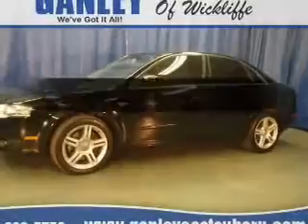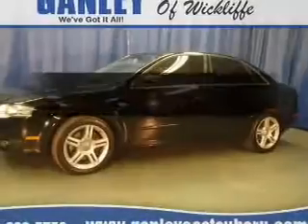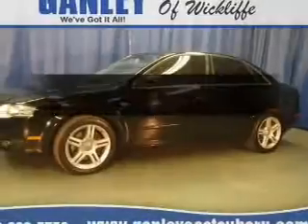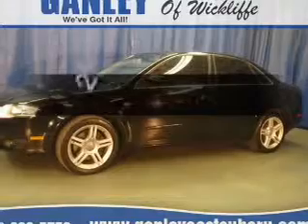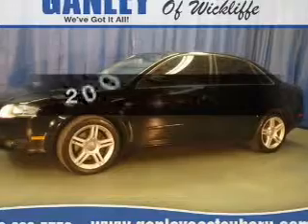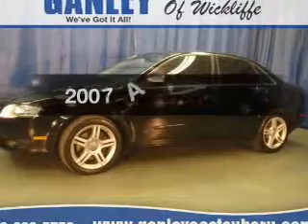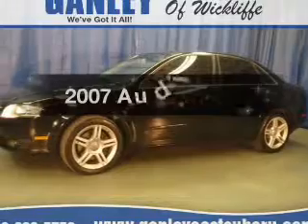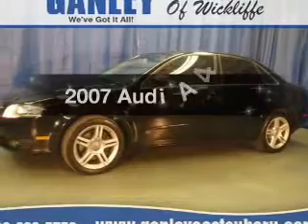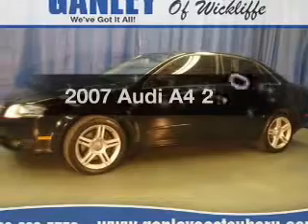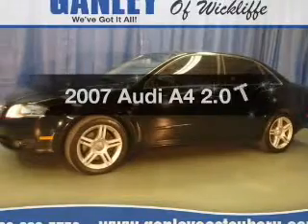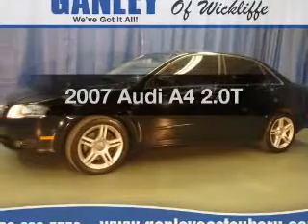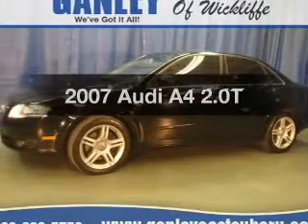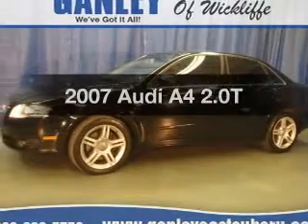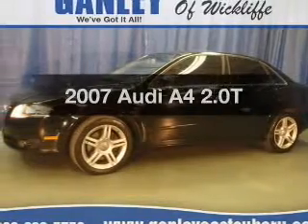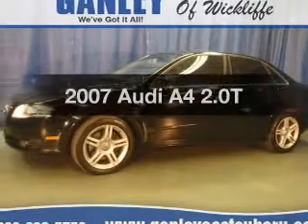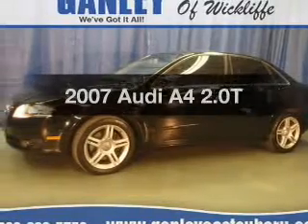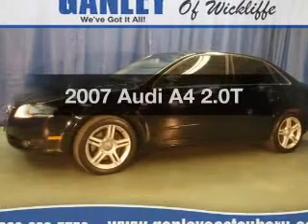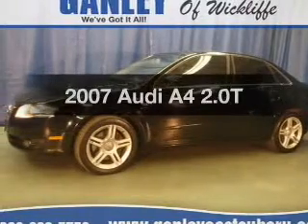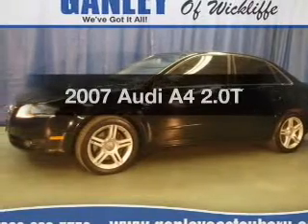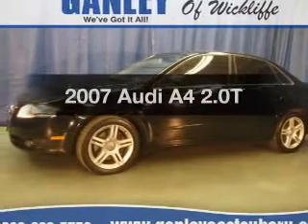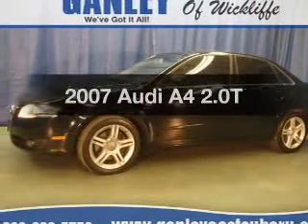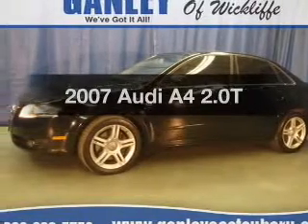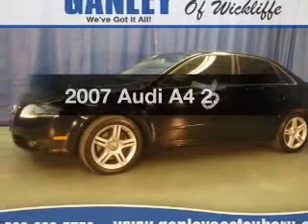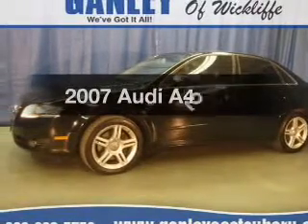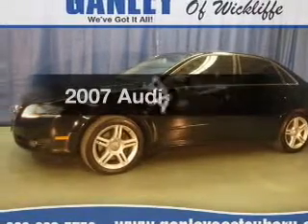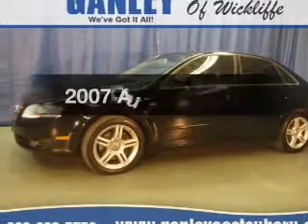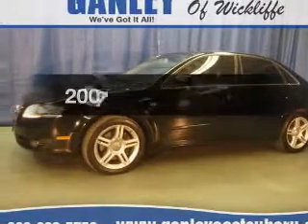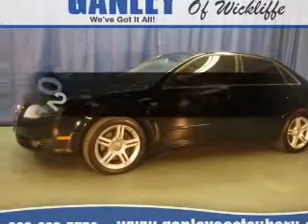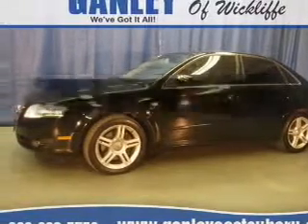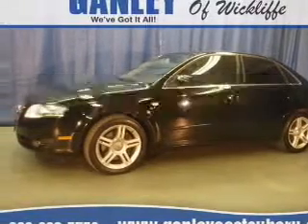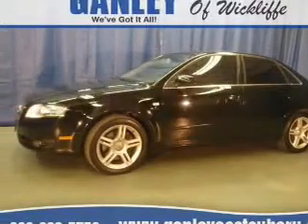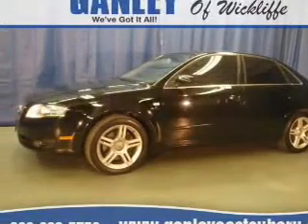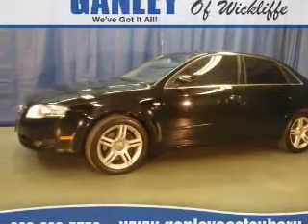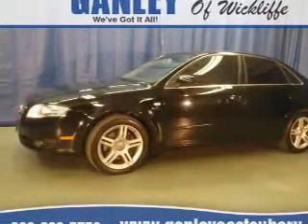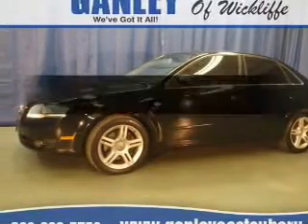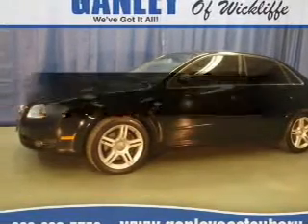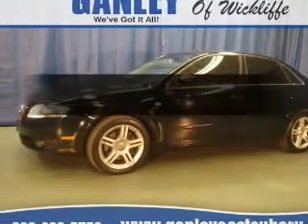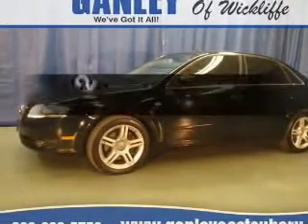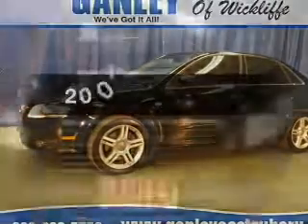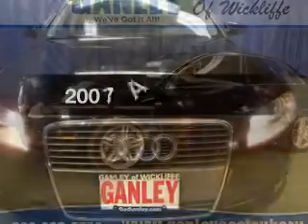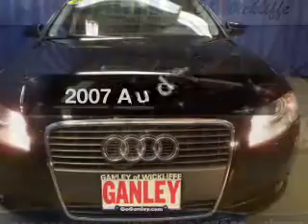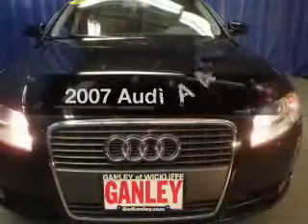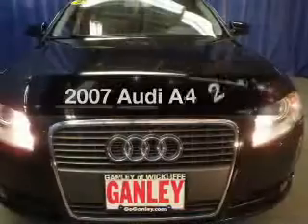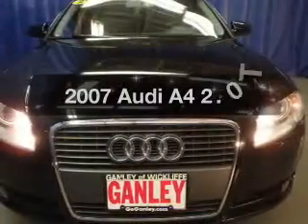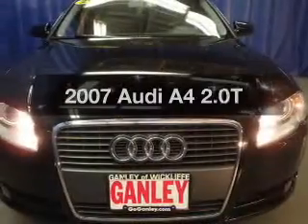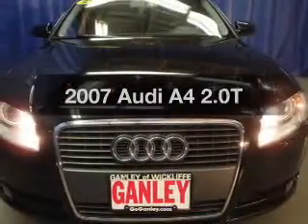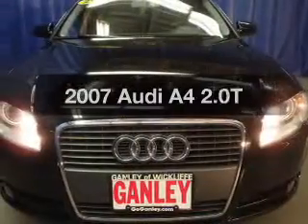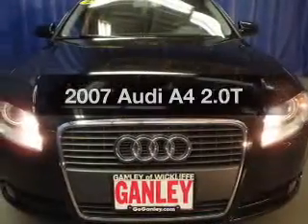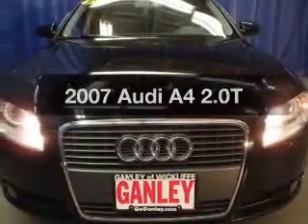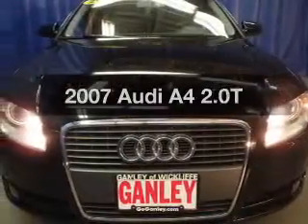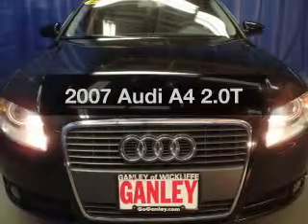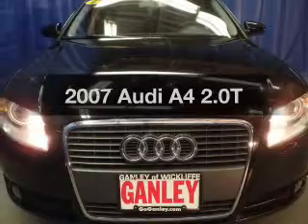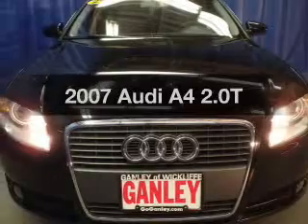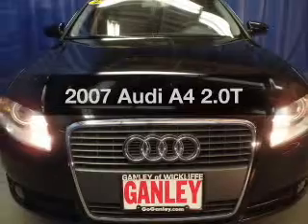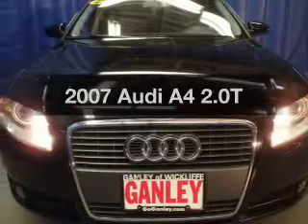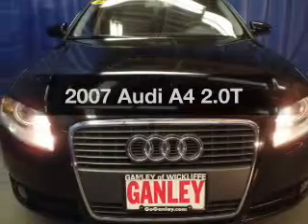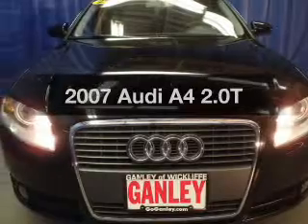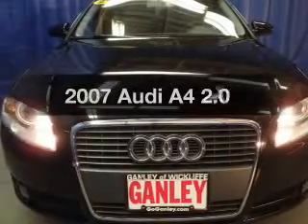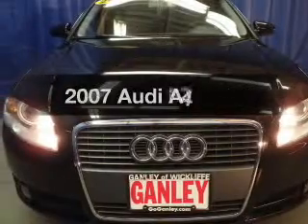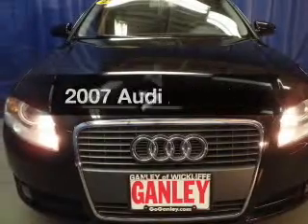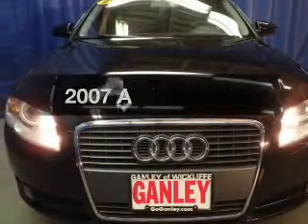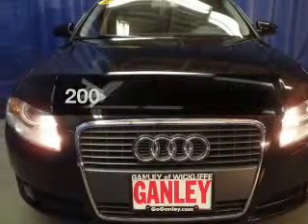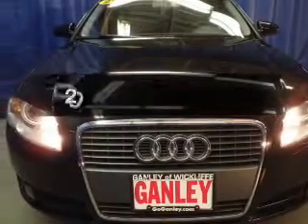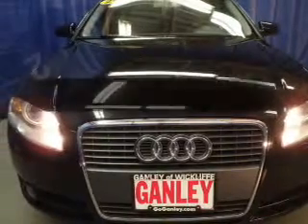Get noticed in this 2007 Audi A4. Everything you need under one roof with this great vehicle.